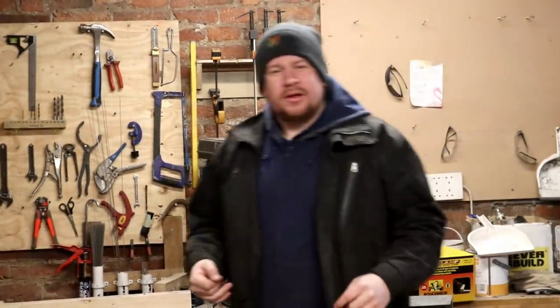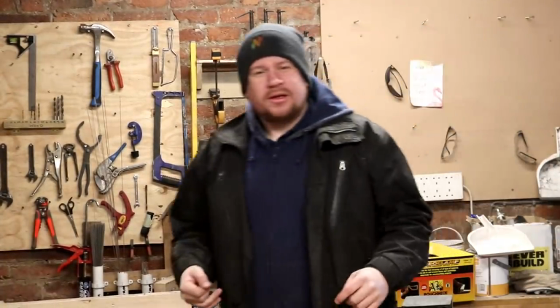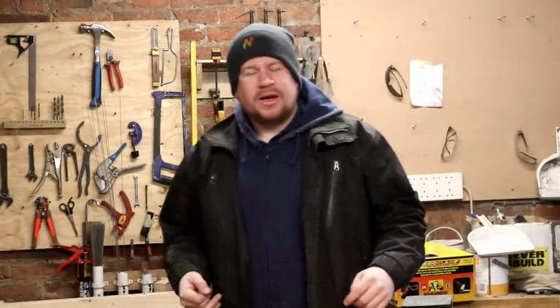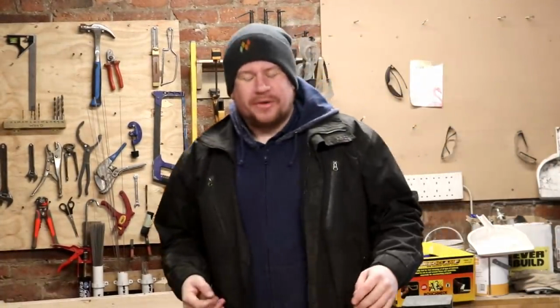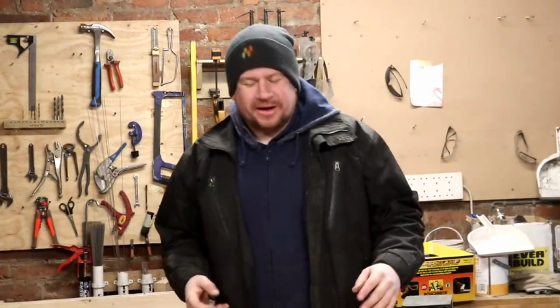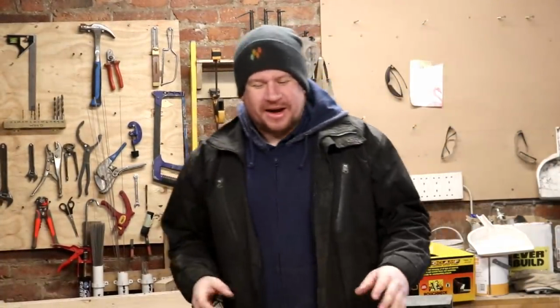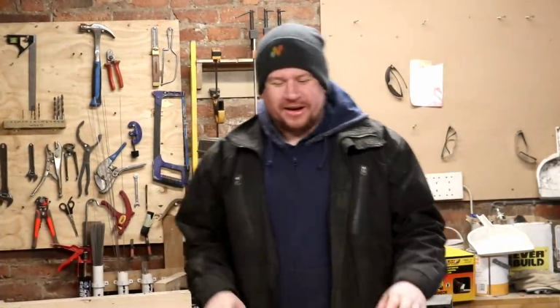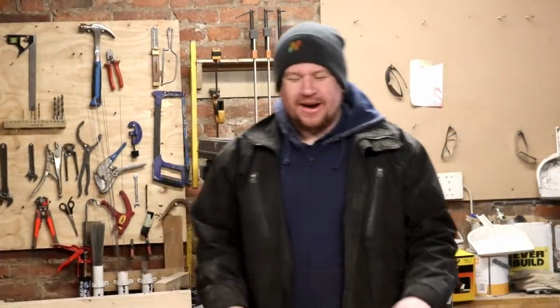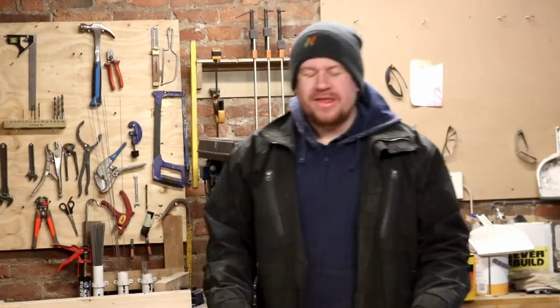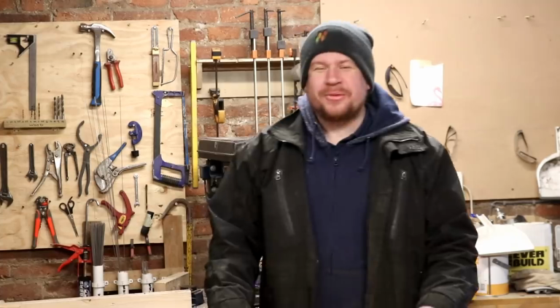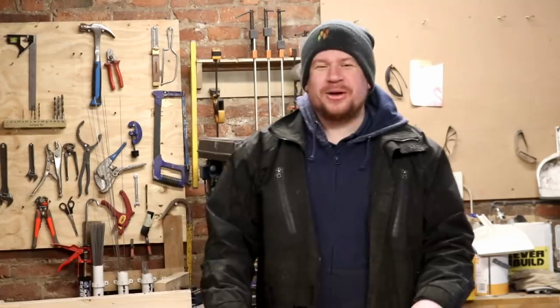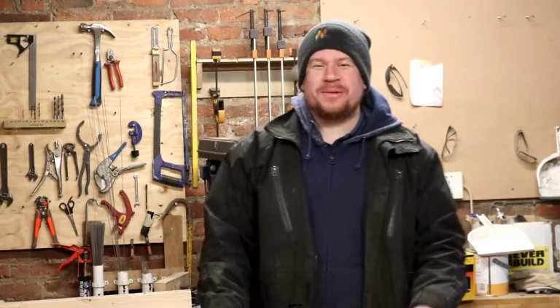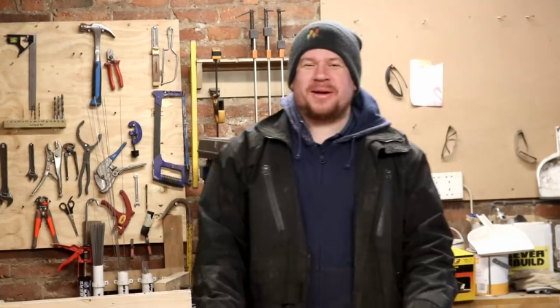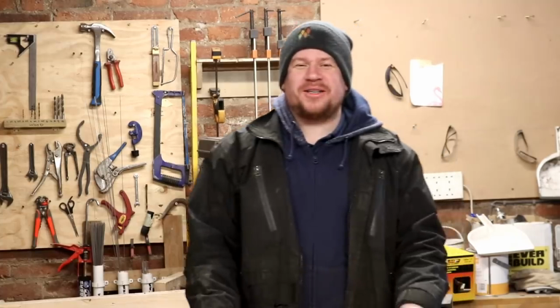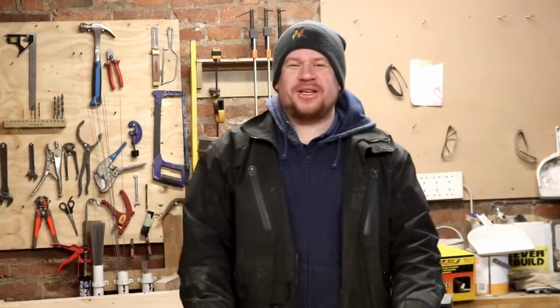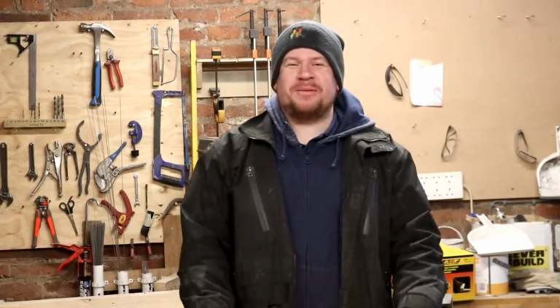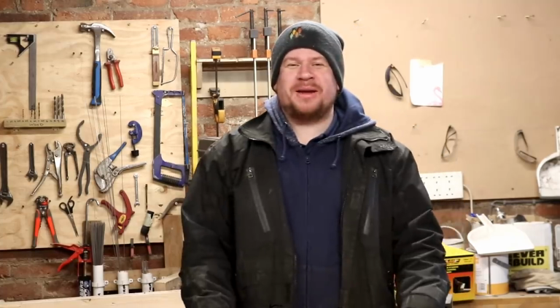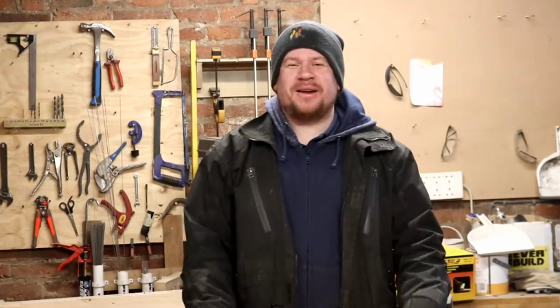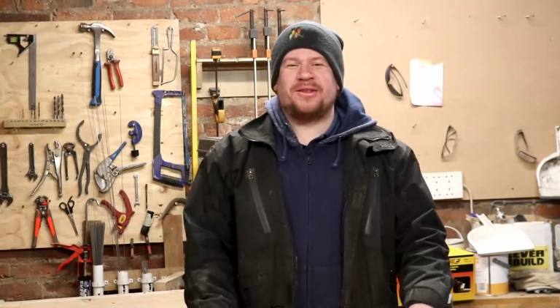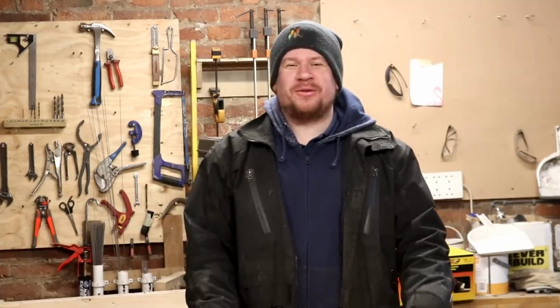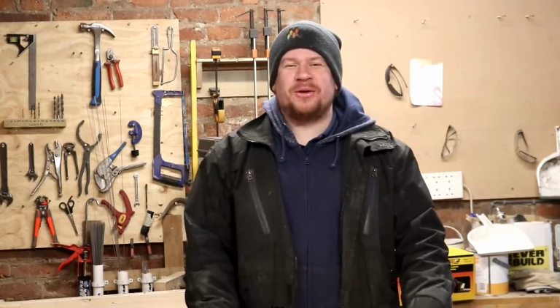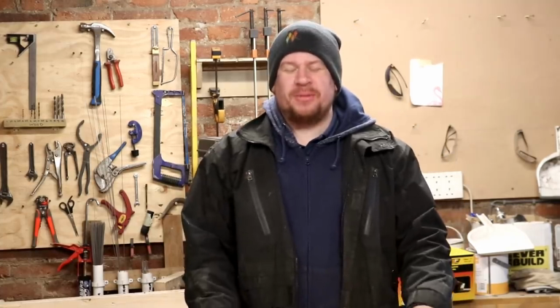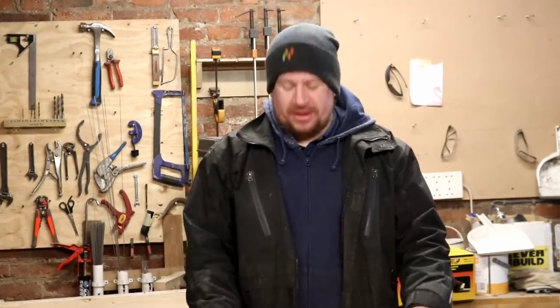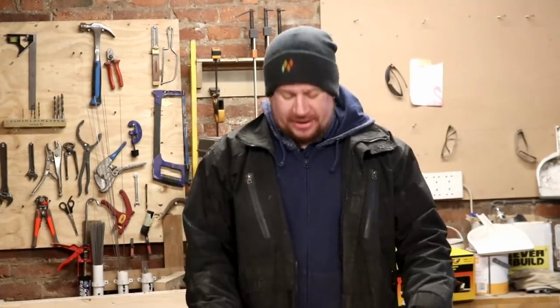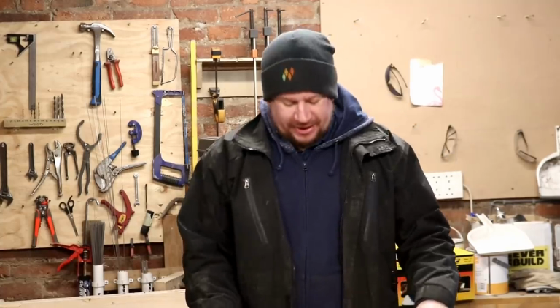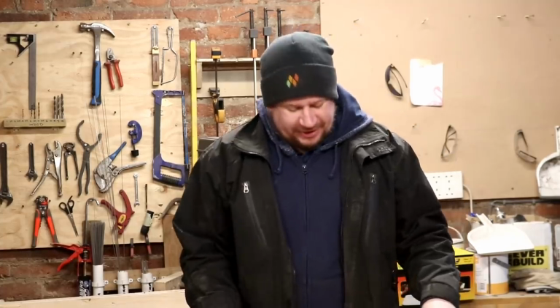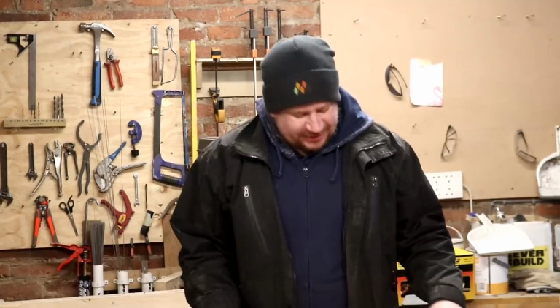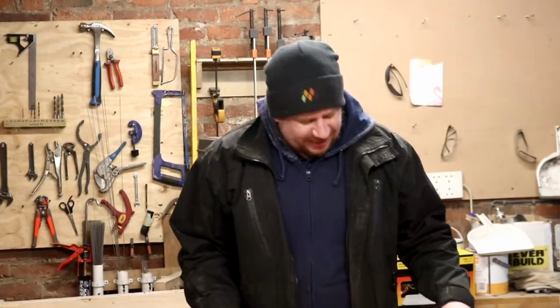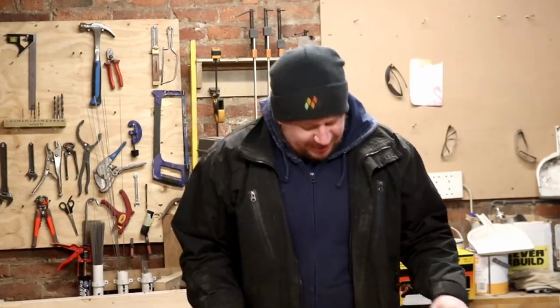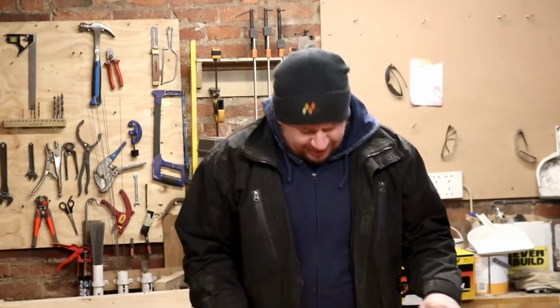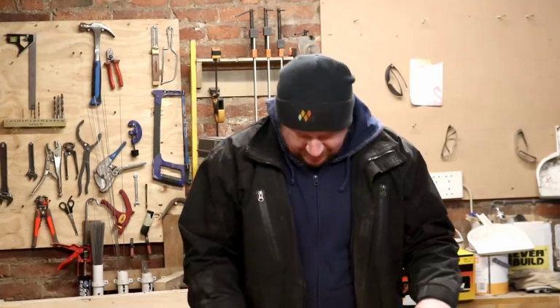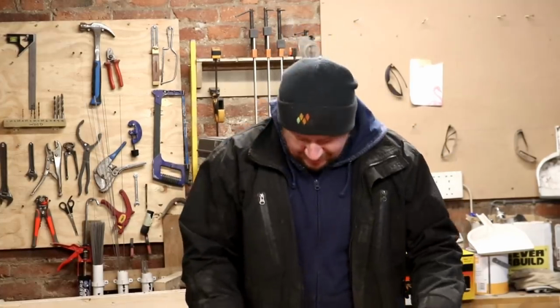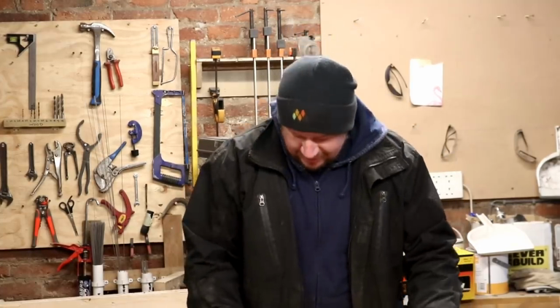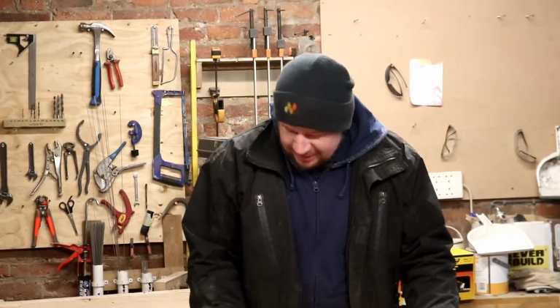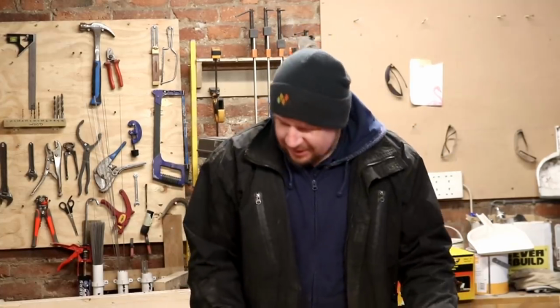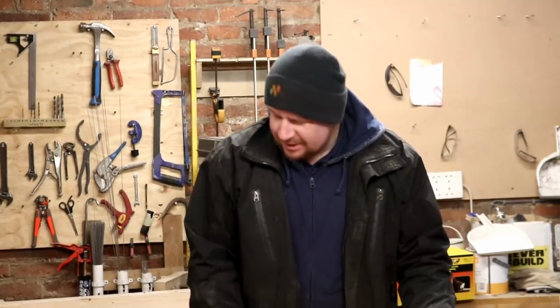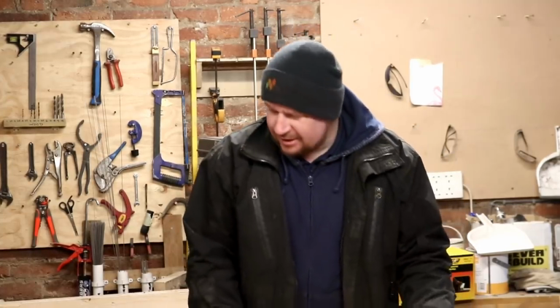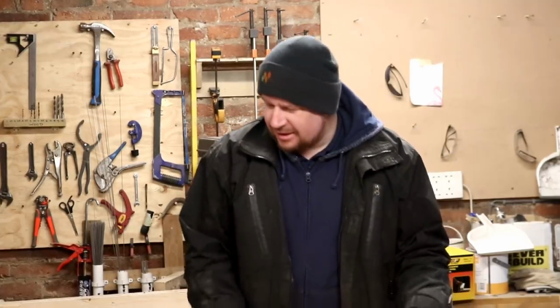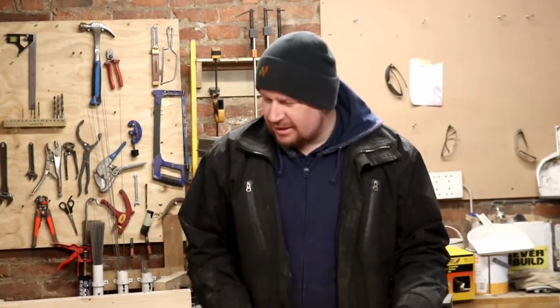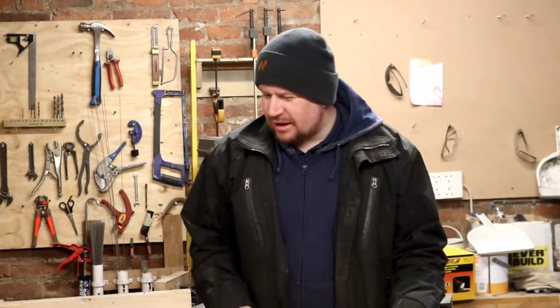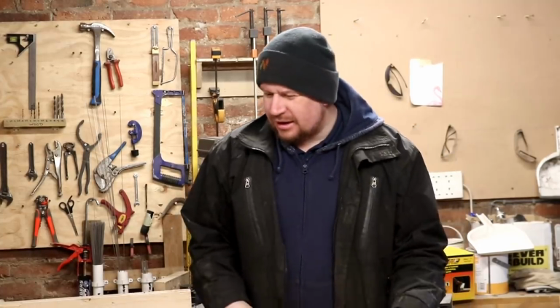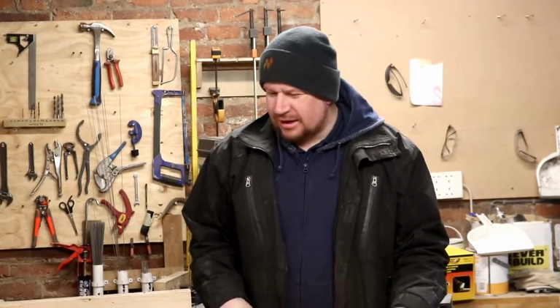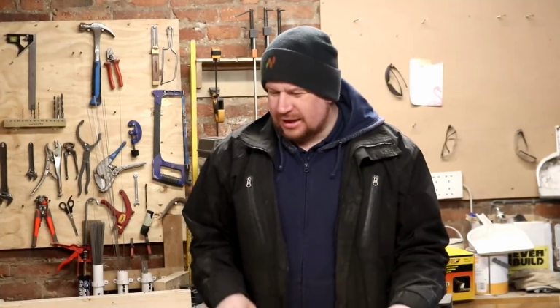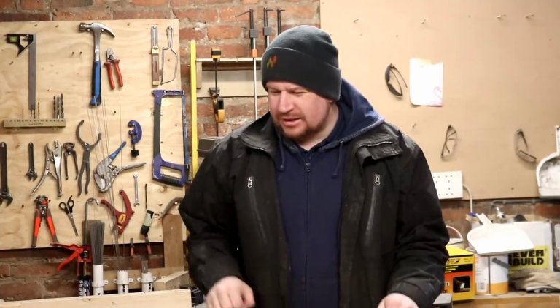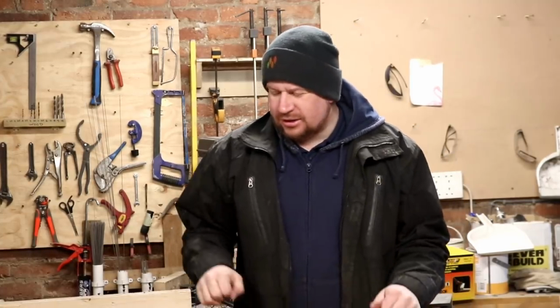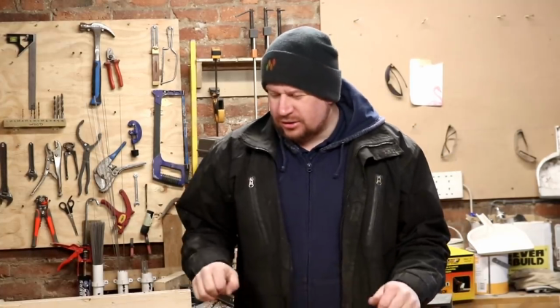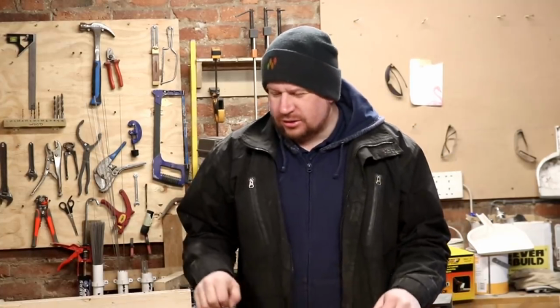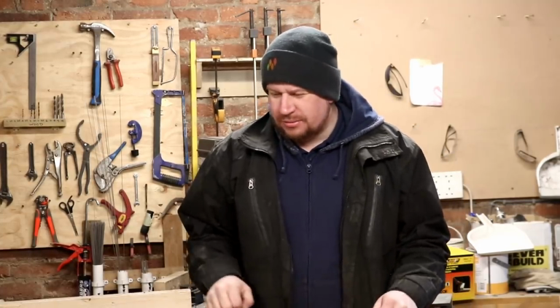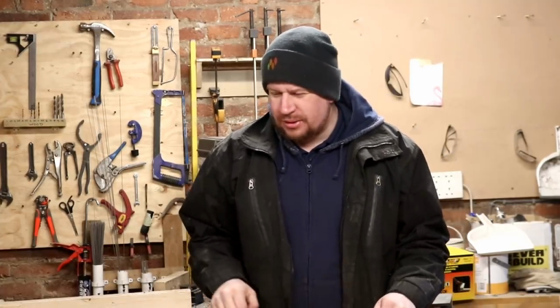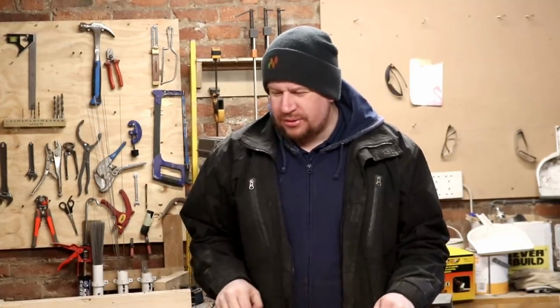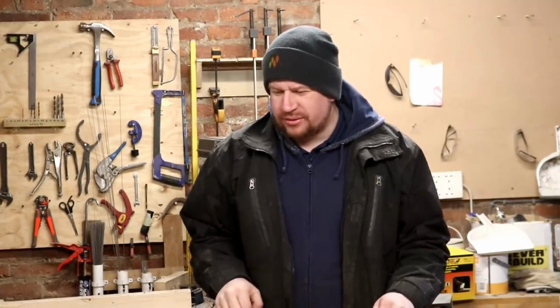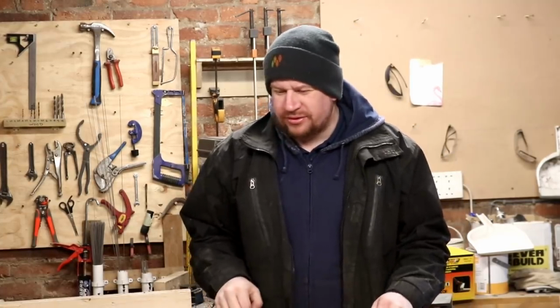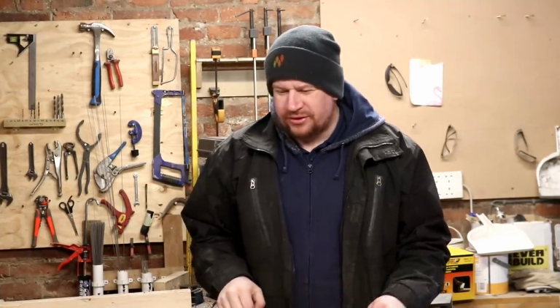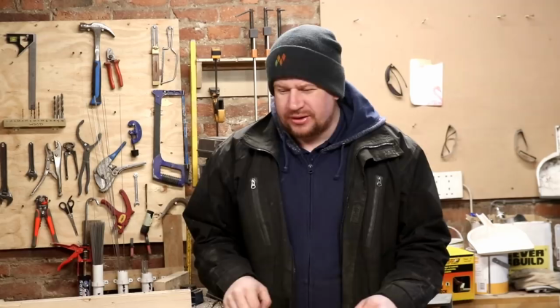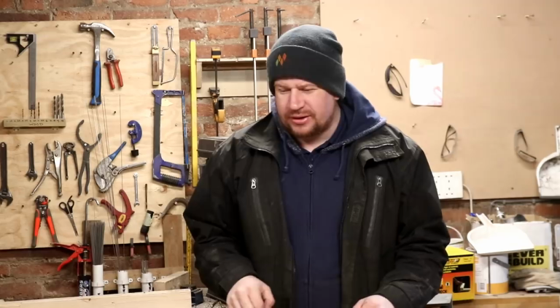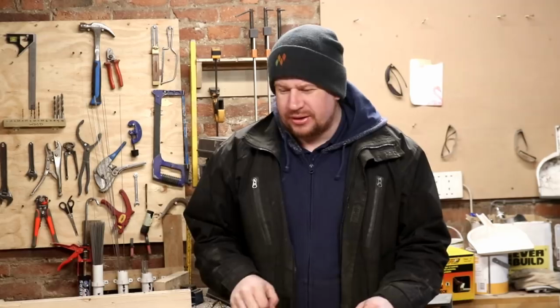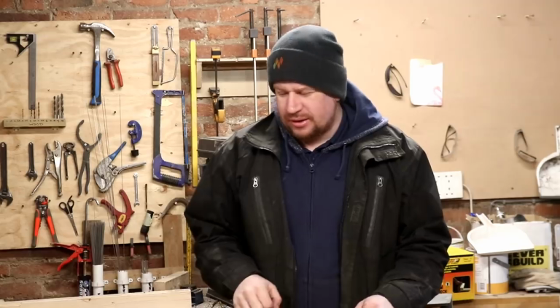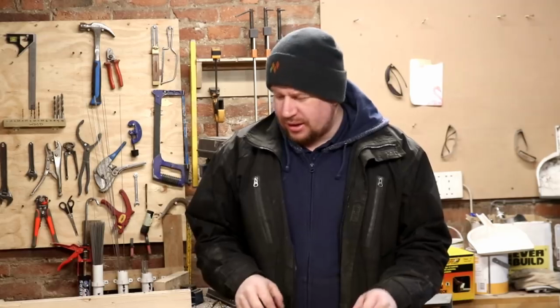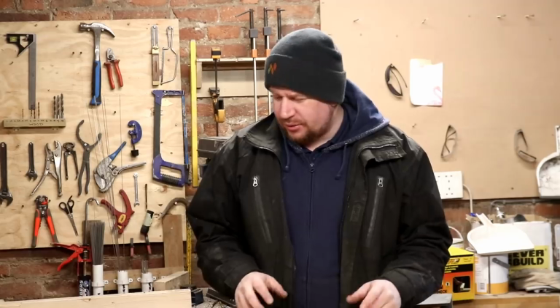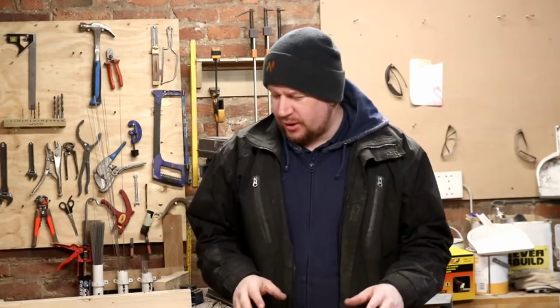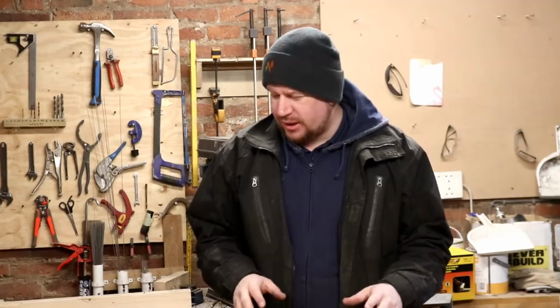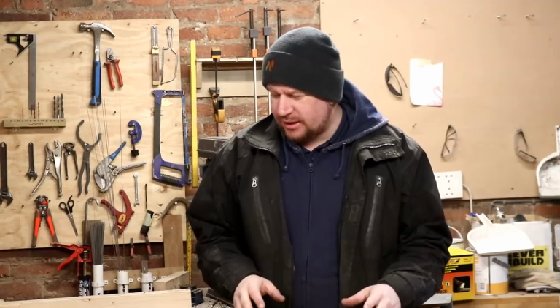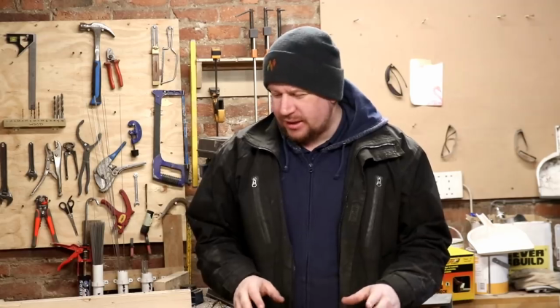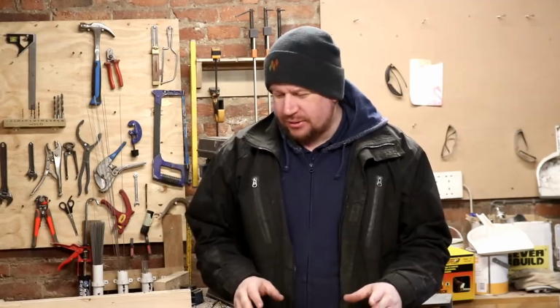I kind of like the workbench in the middle of the room like it is here. I think it's a good move, I really do.